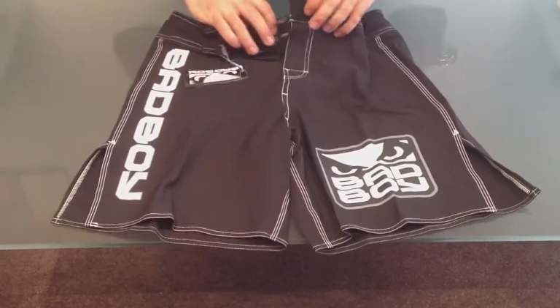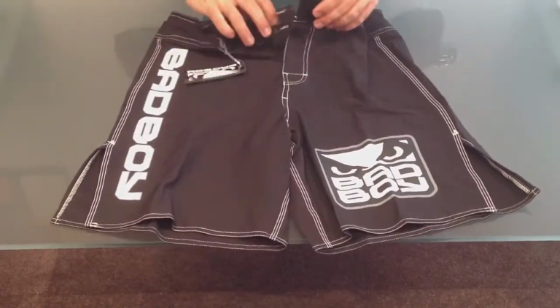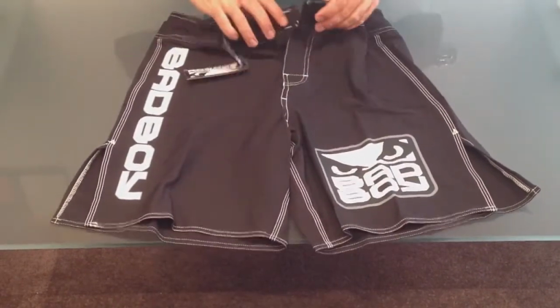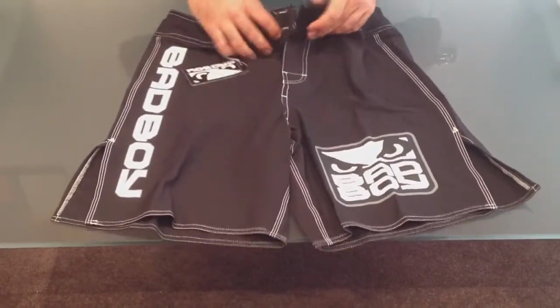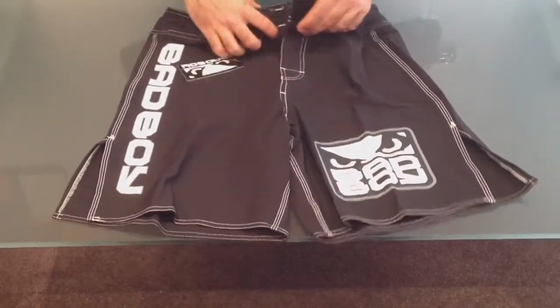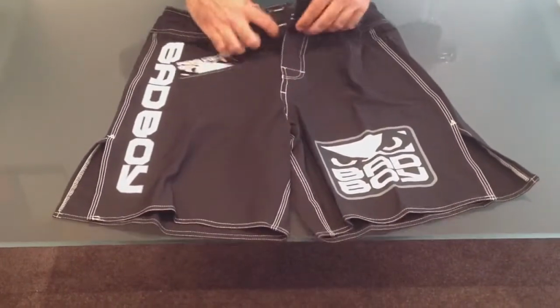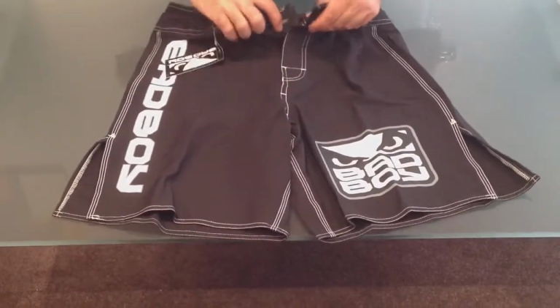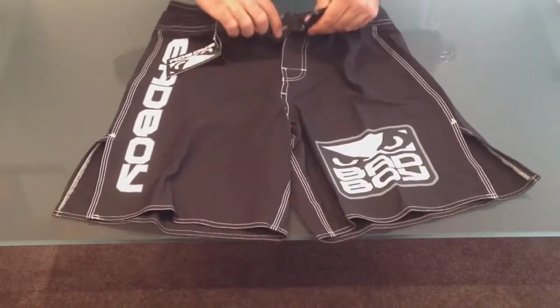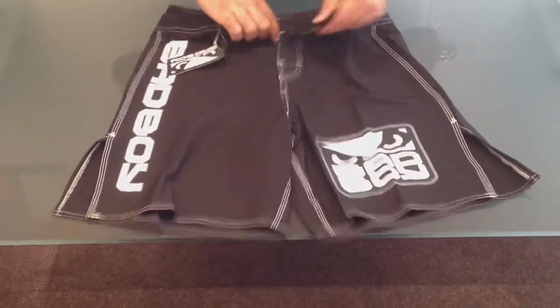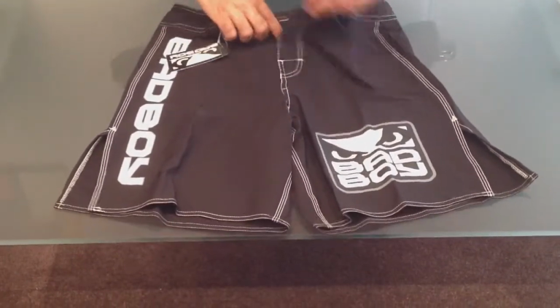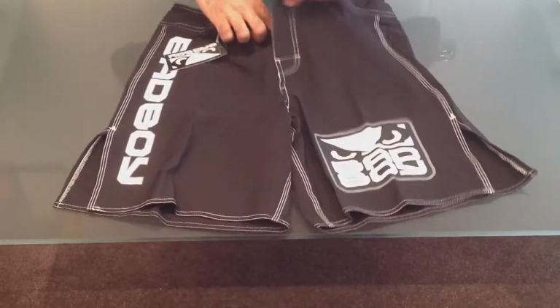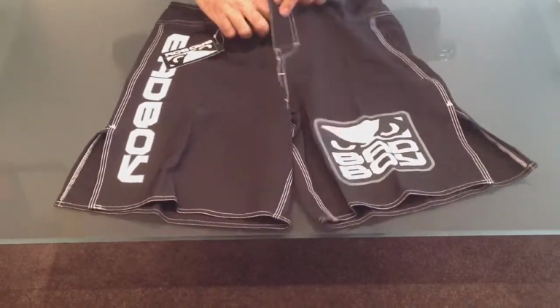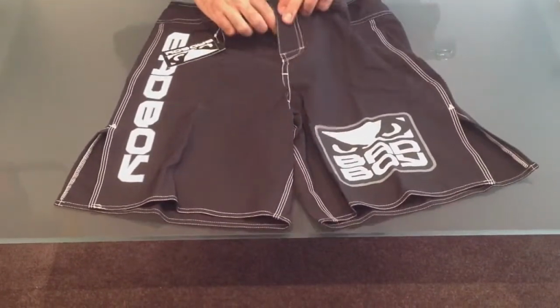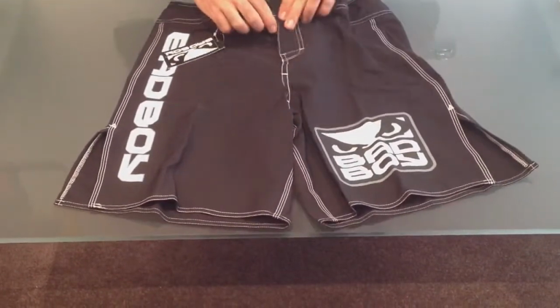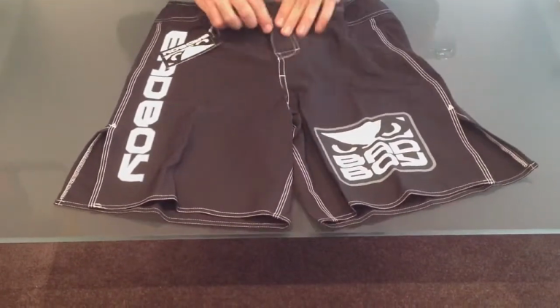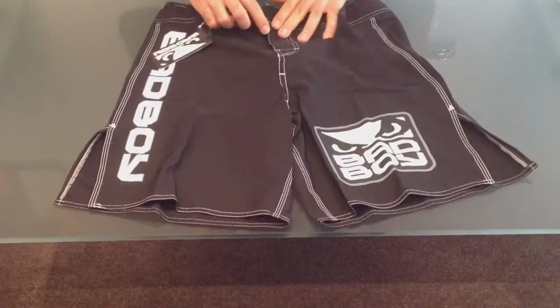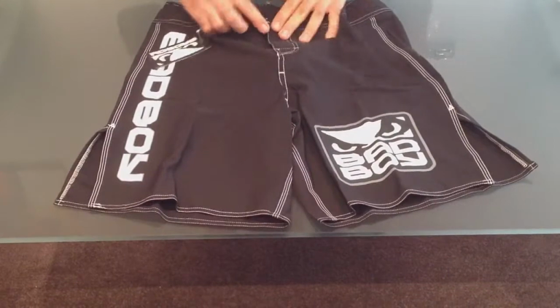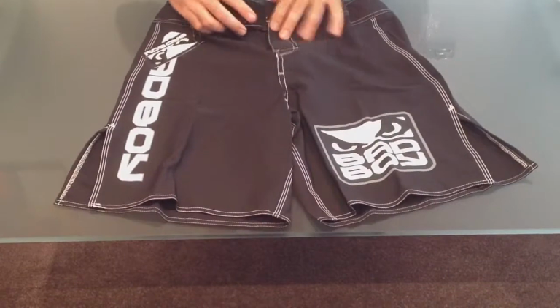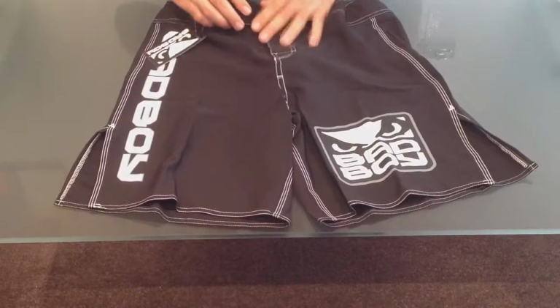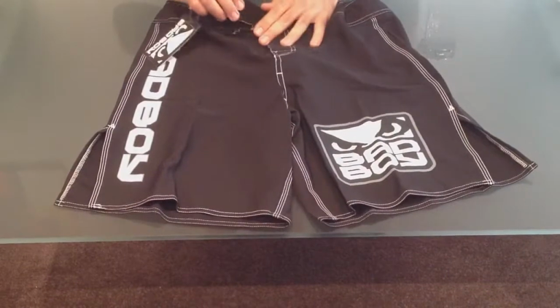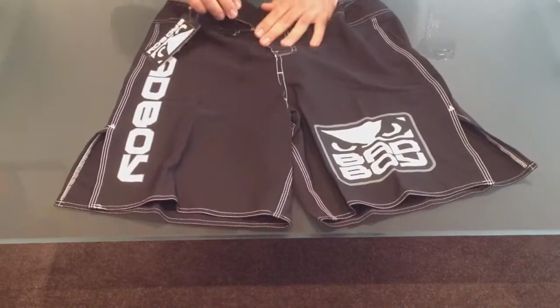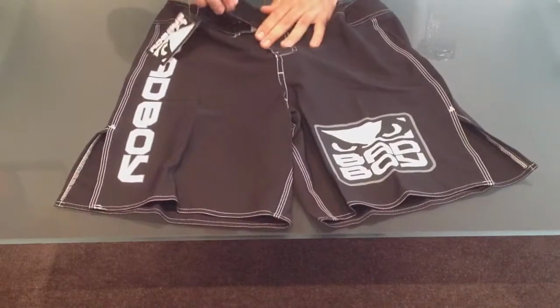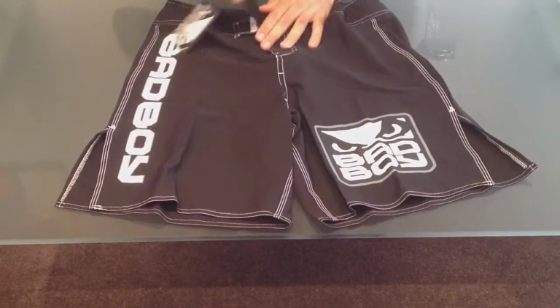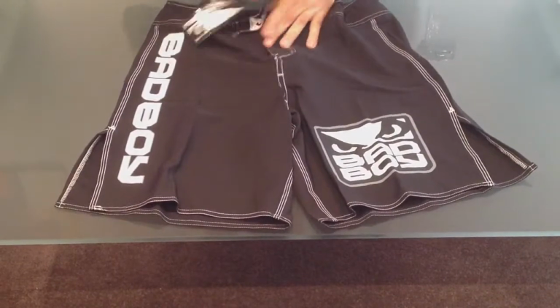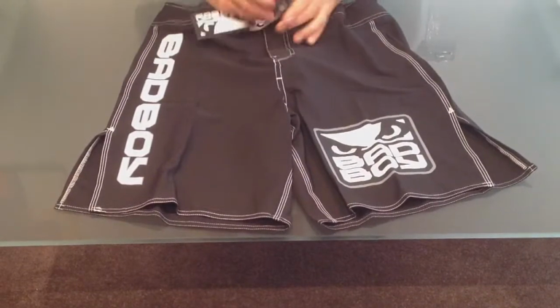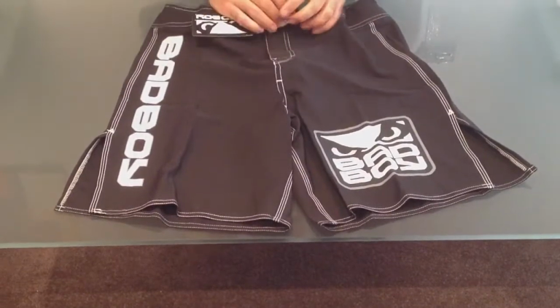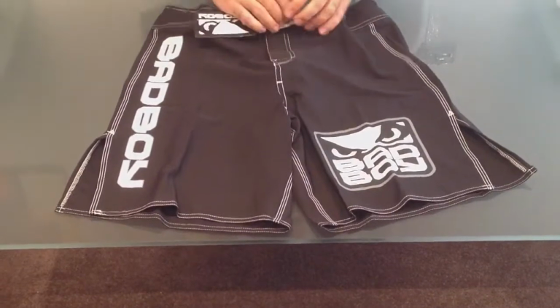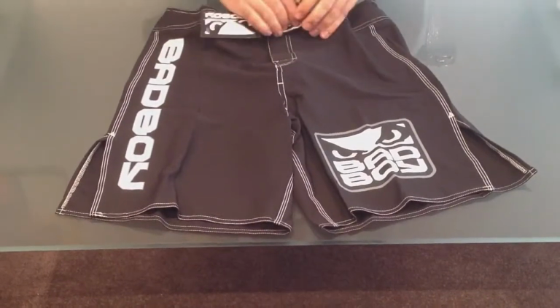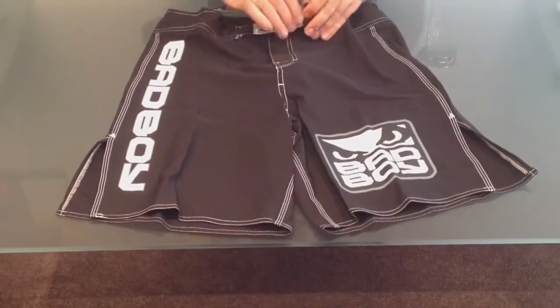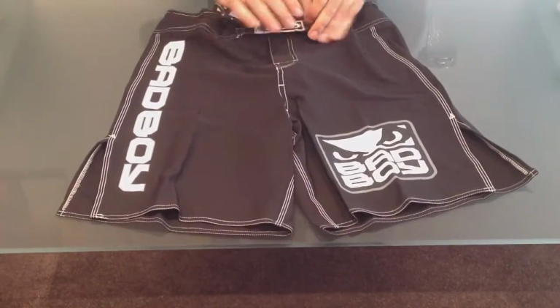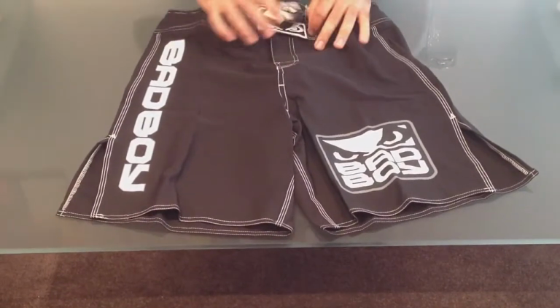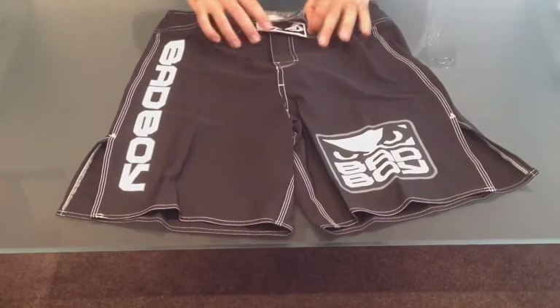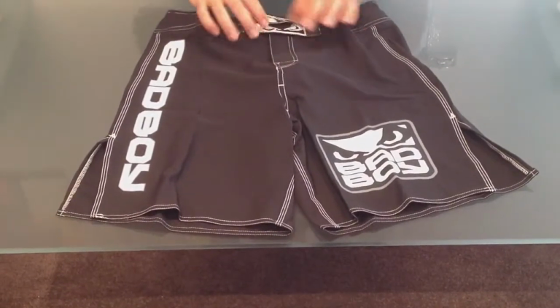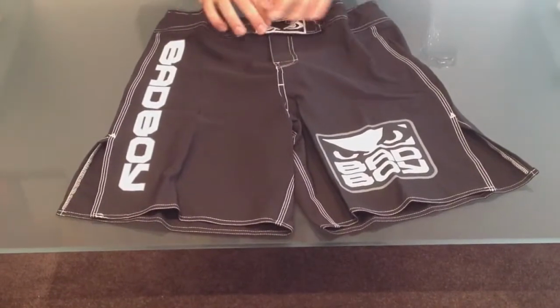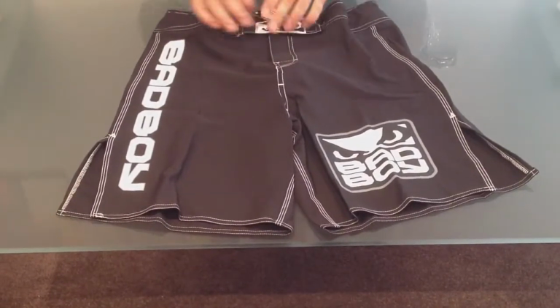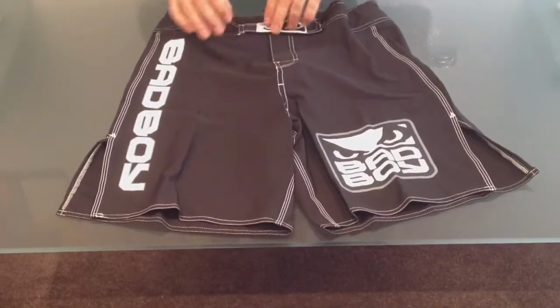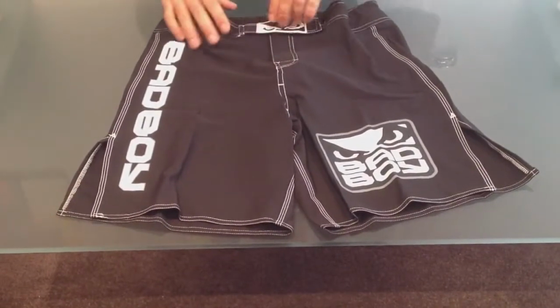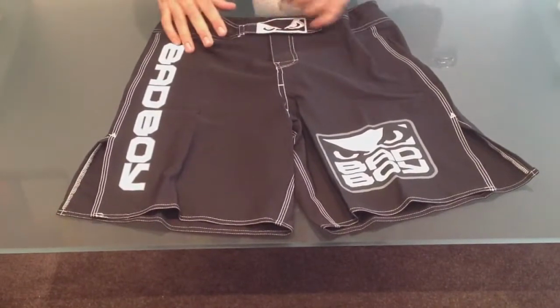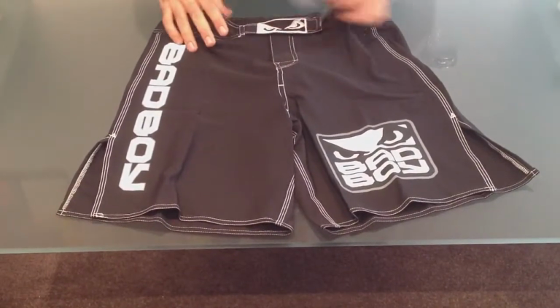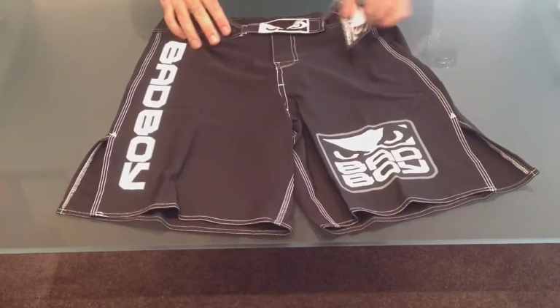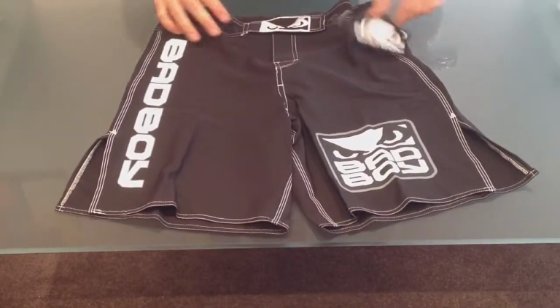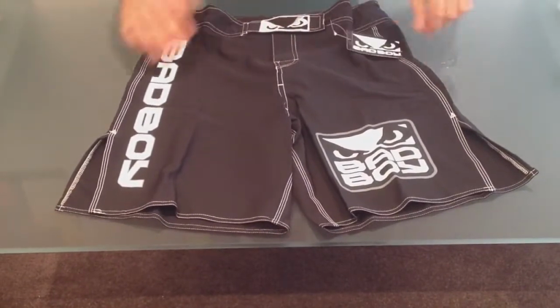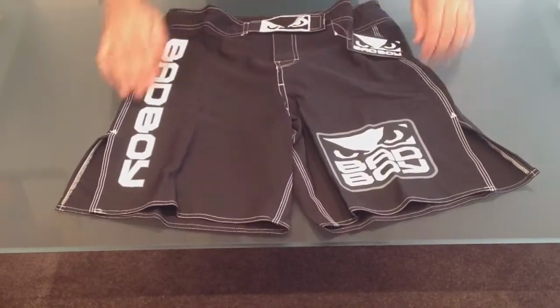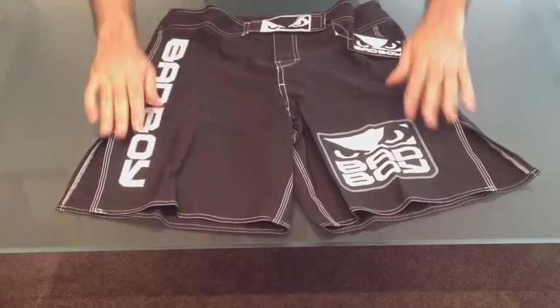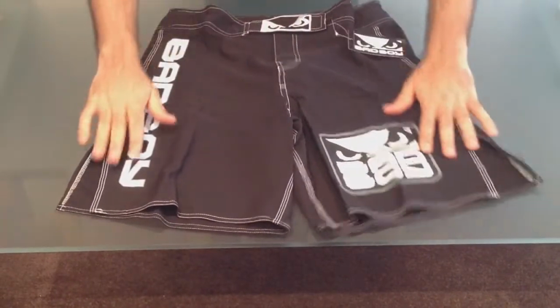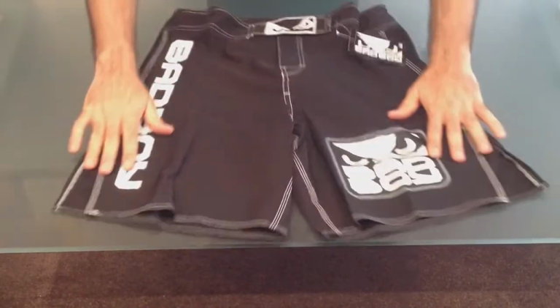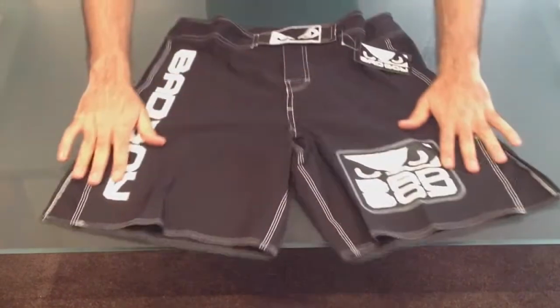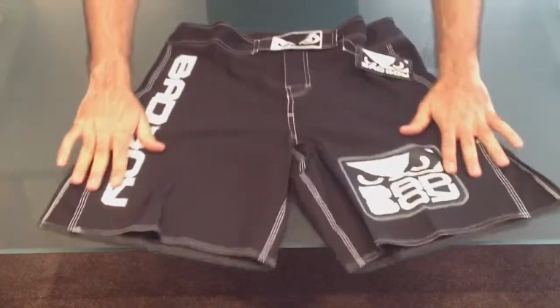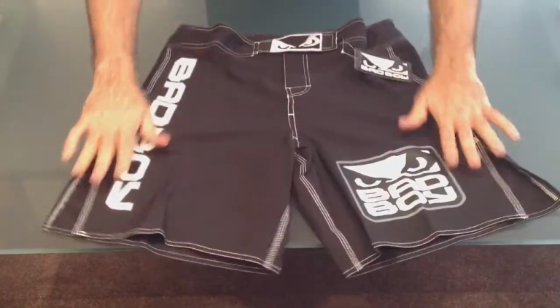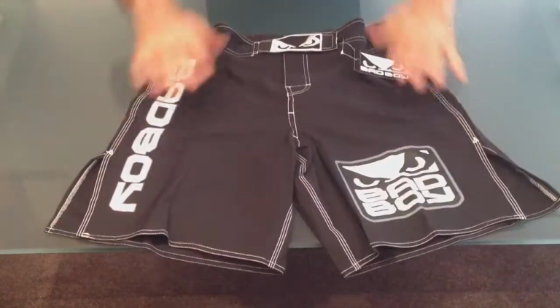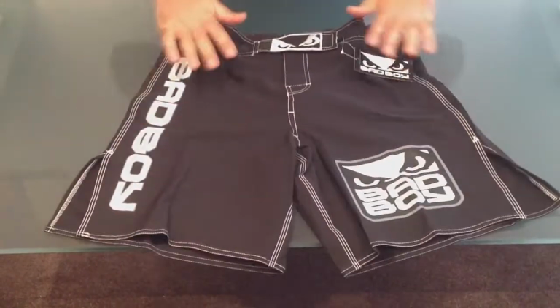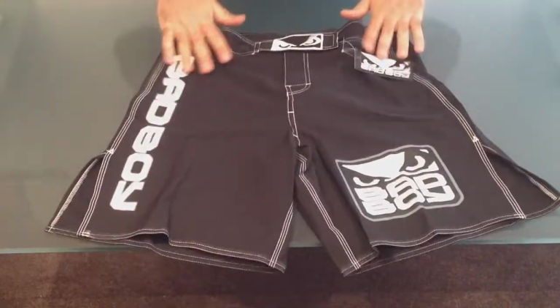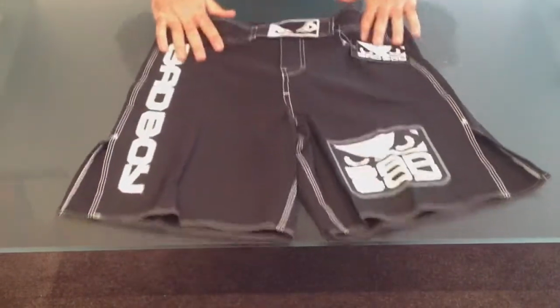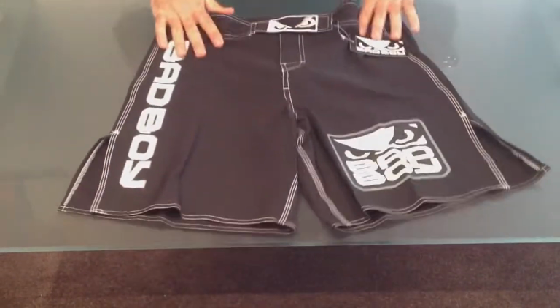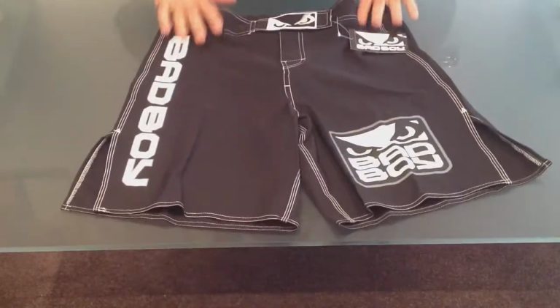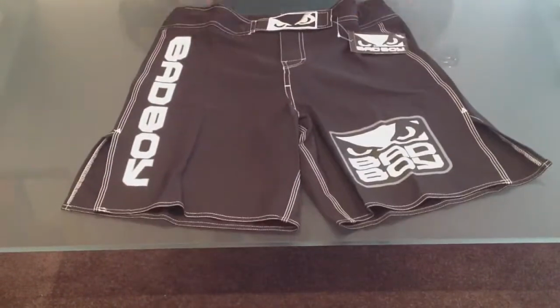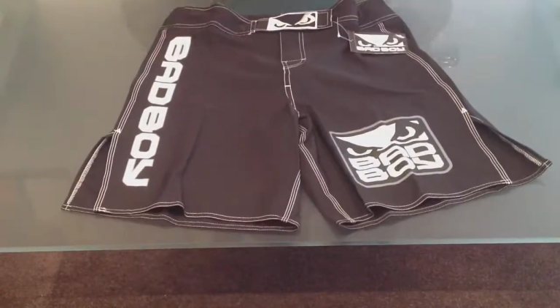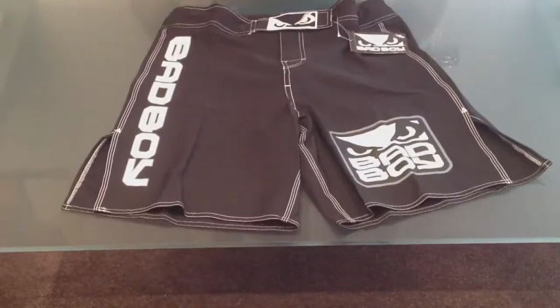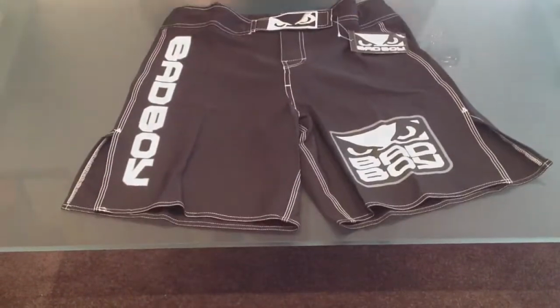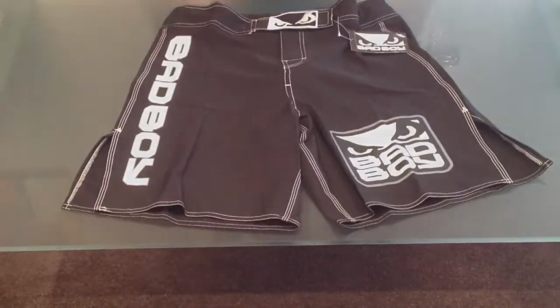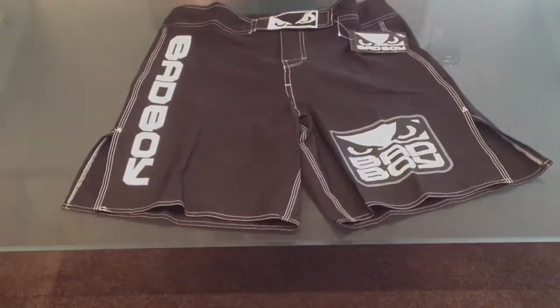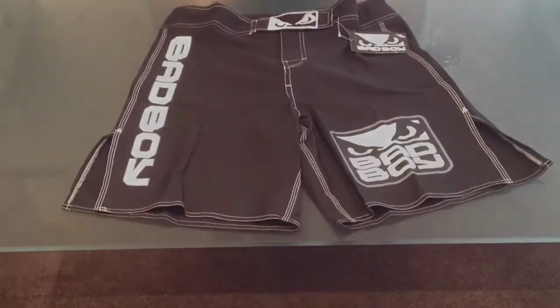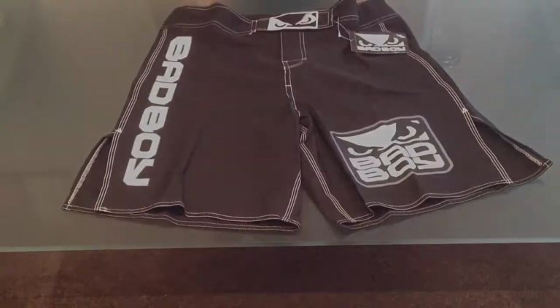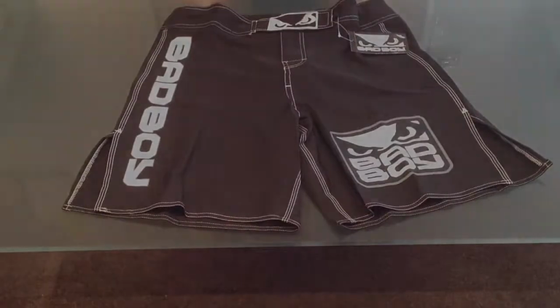These are available across Australia and delivered to your door for the price of $10.